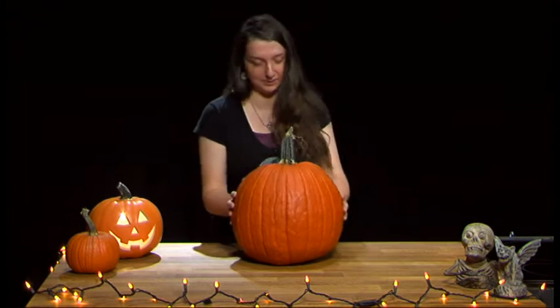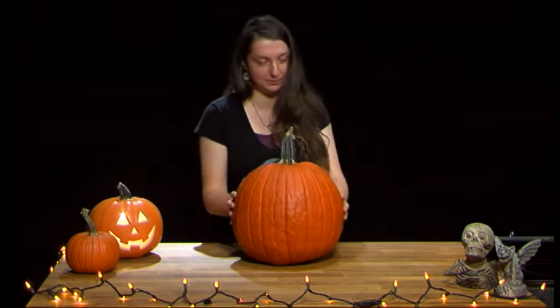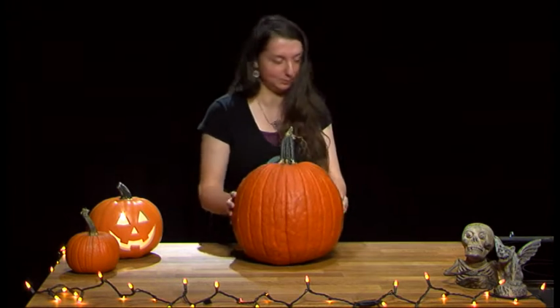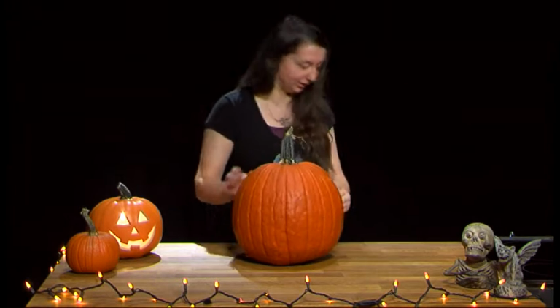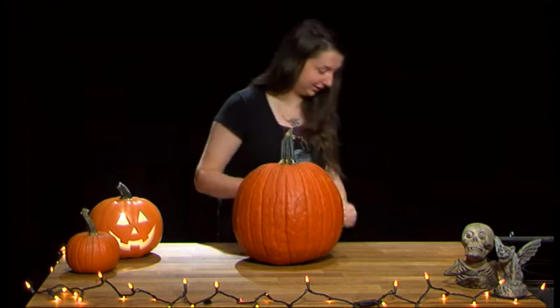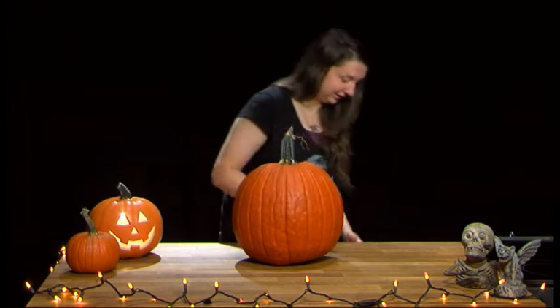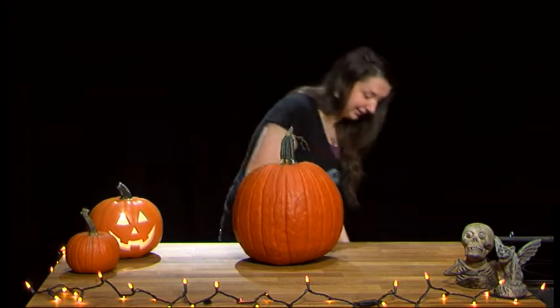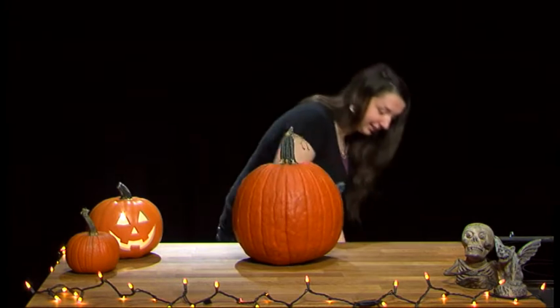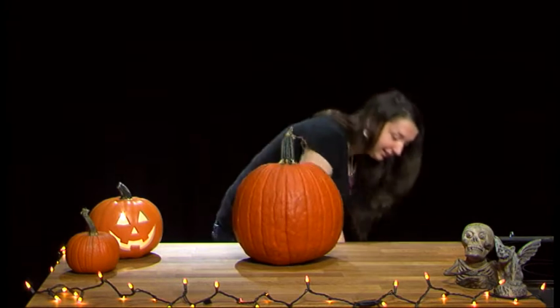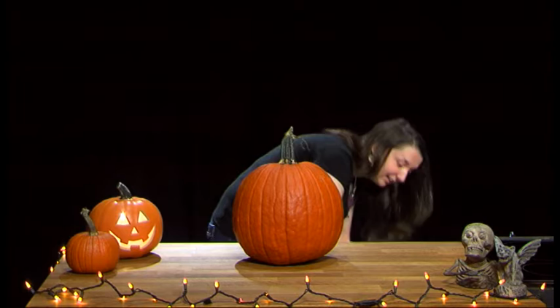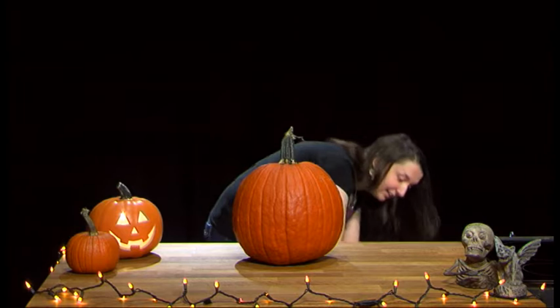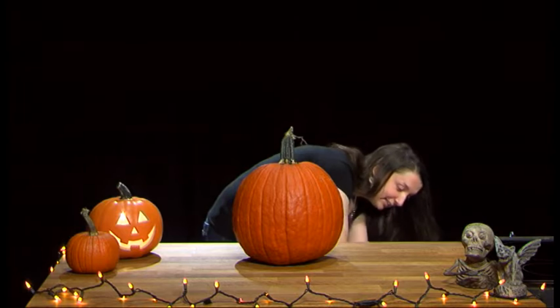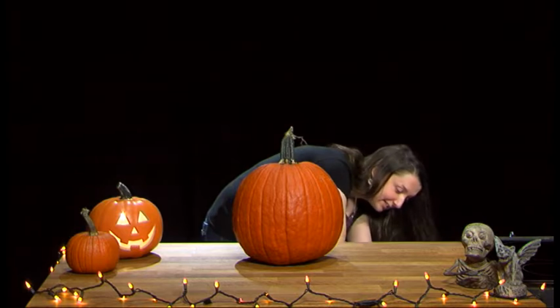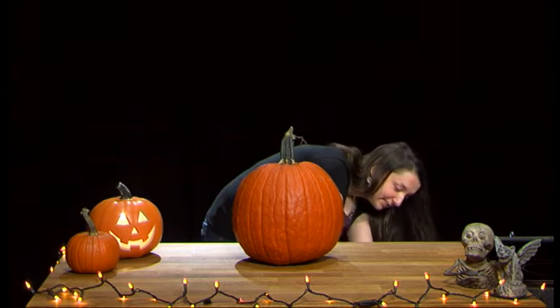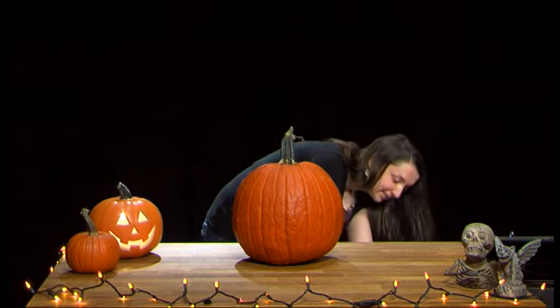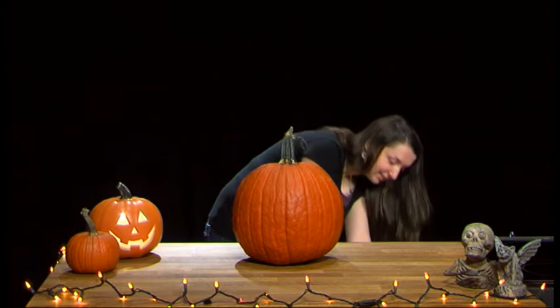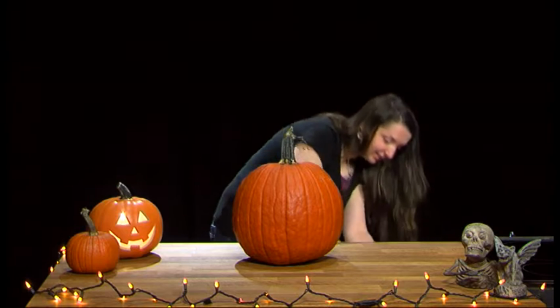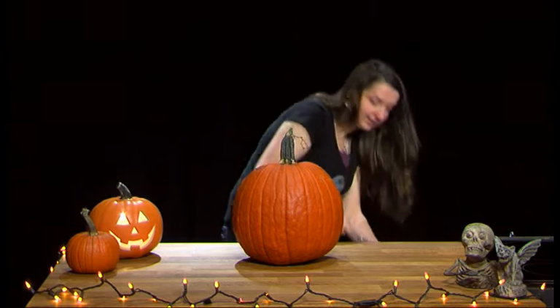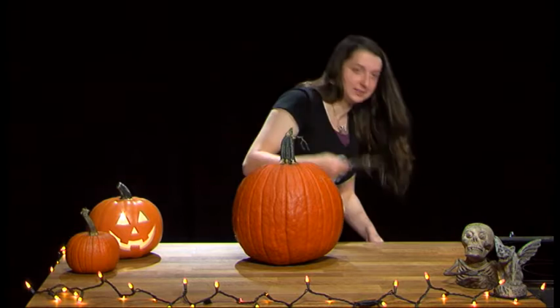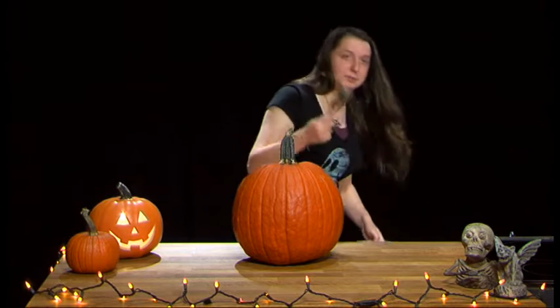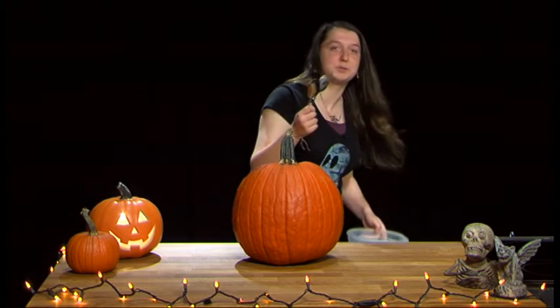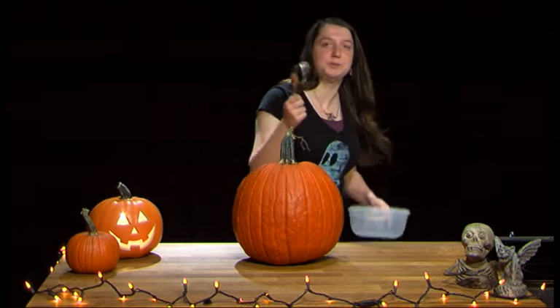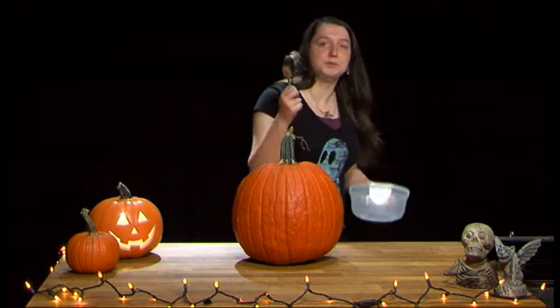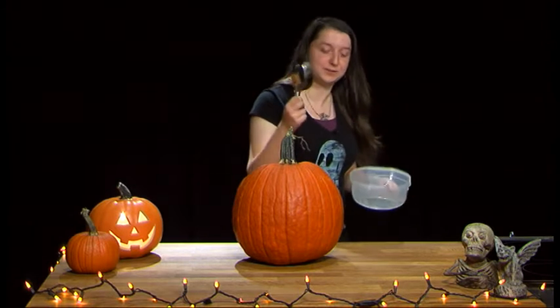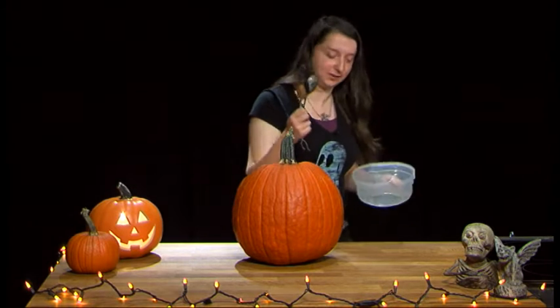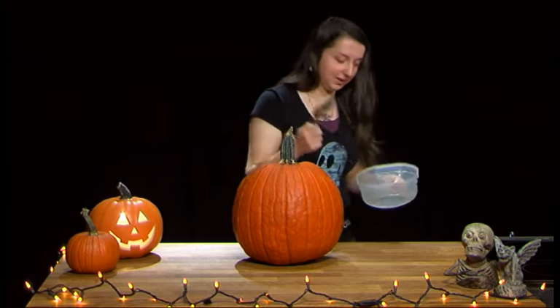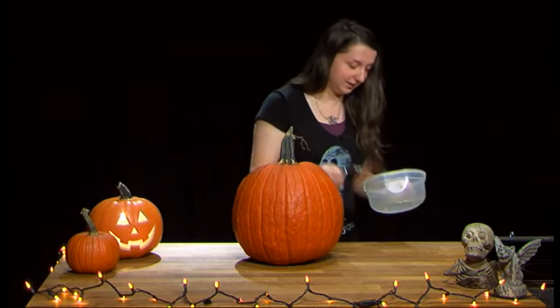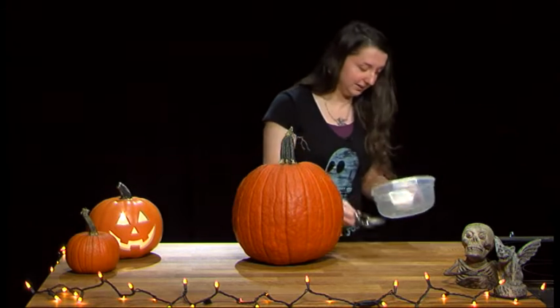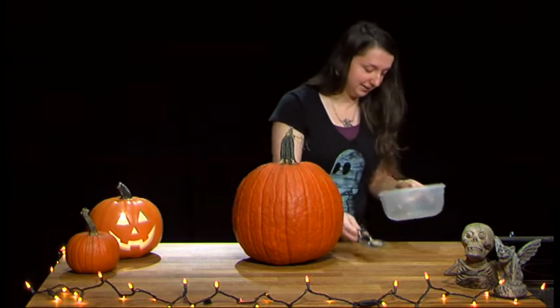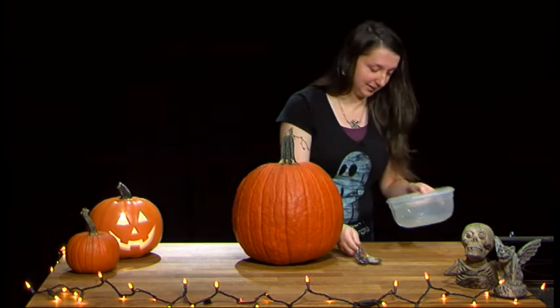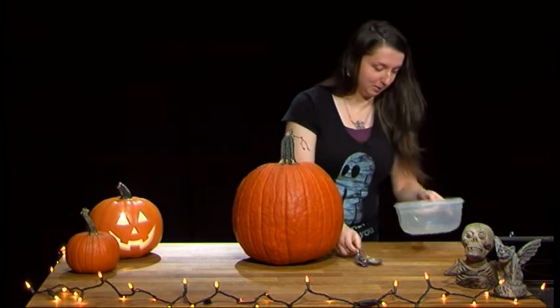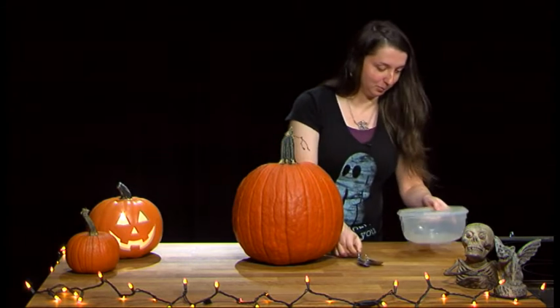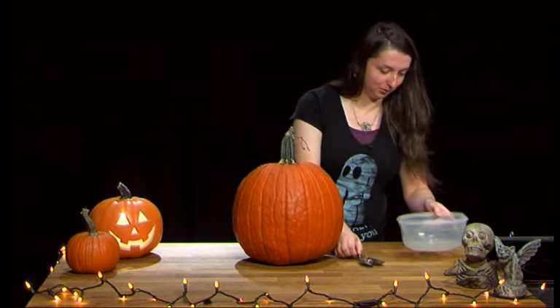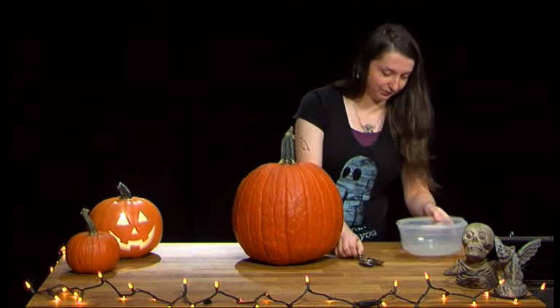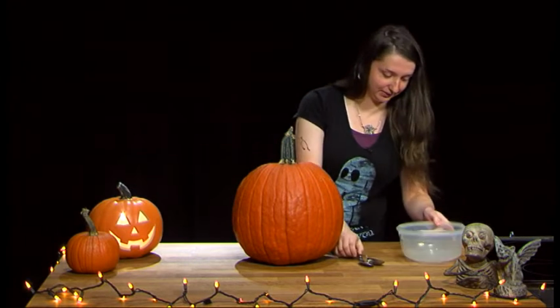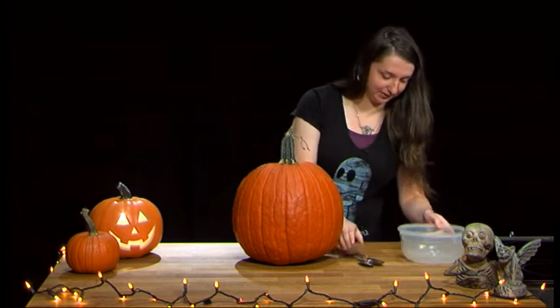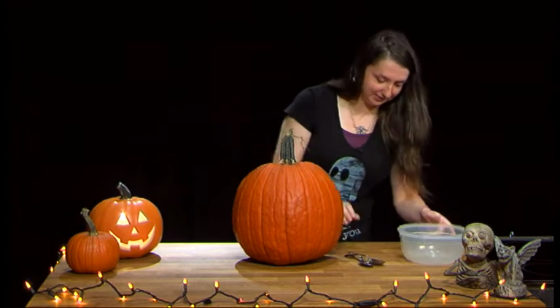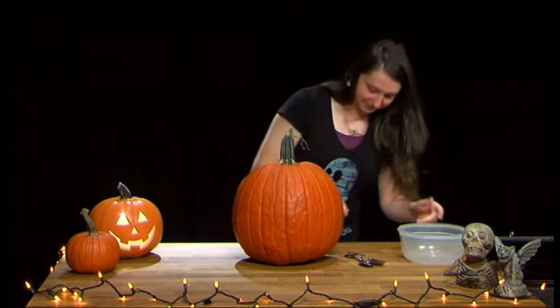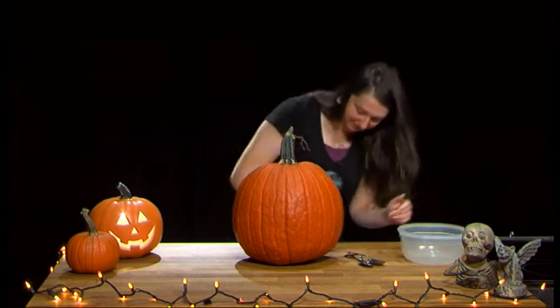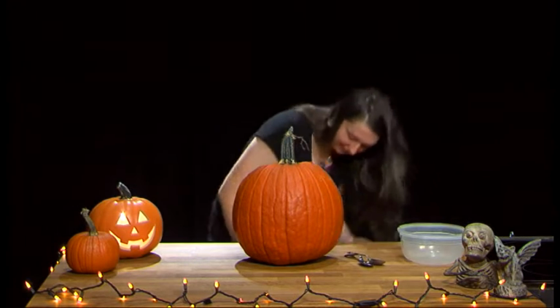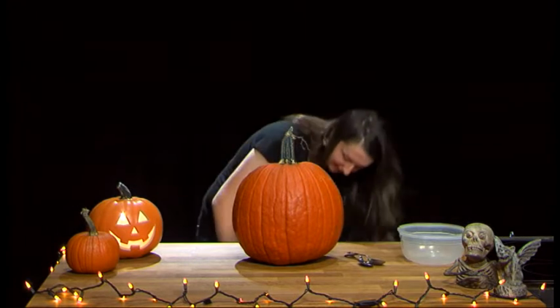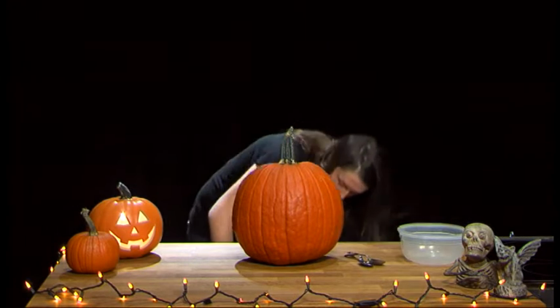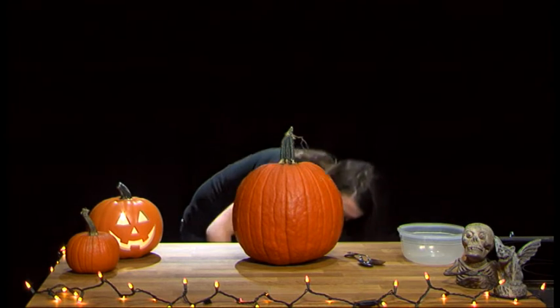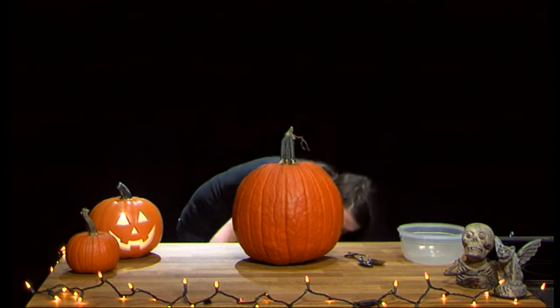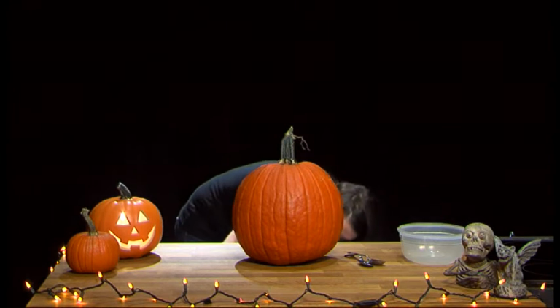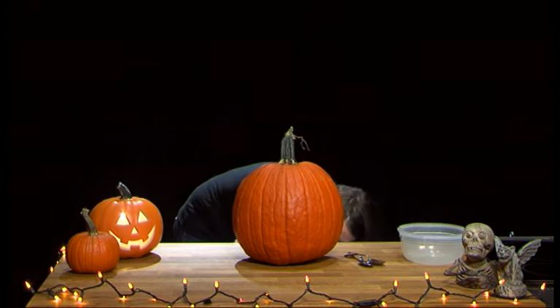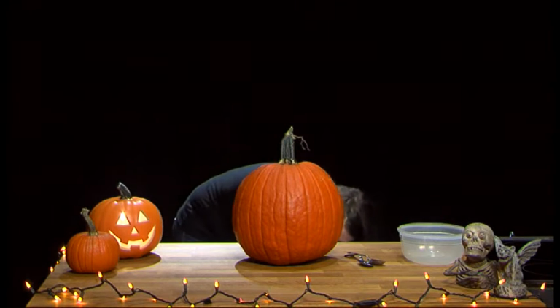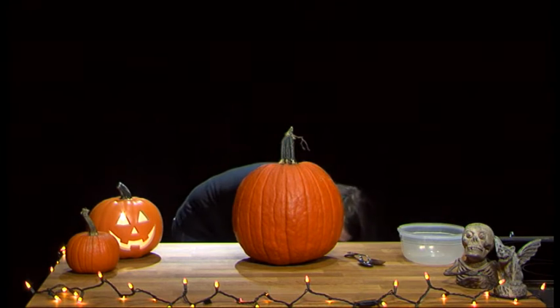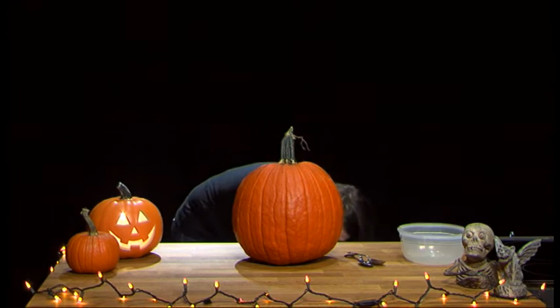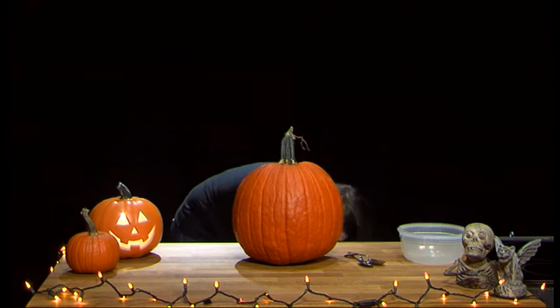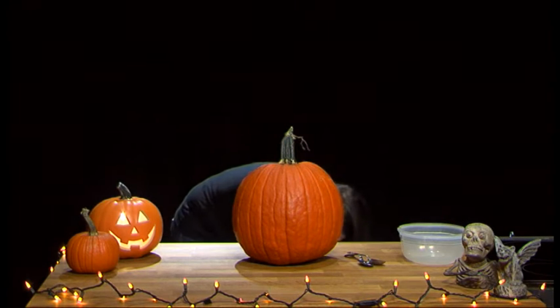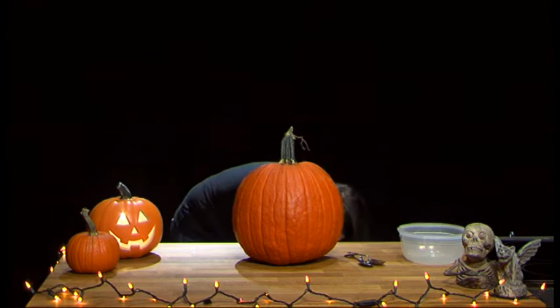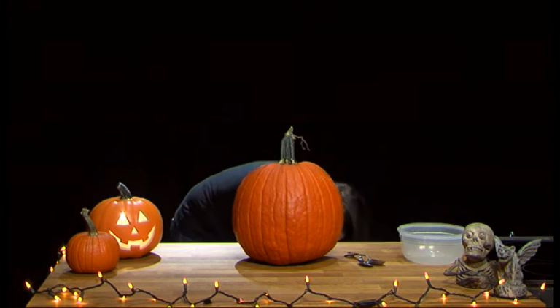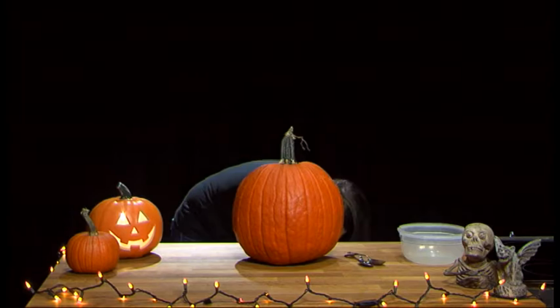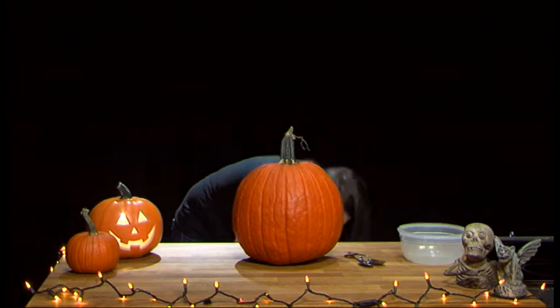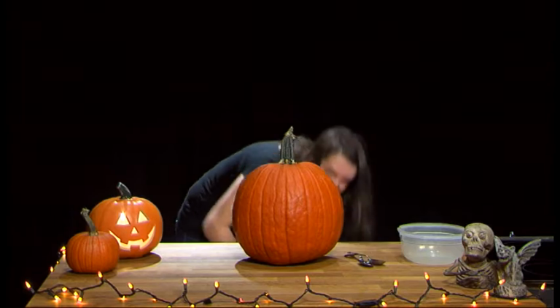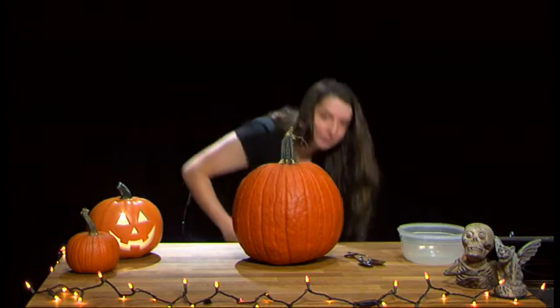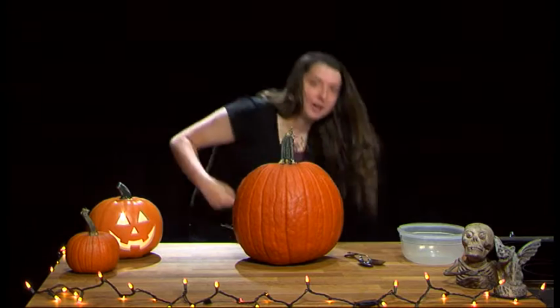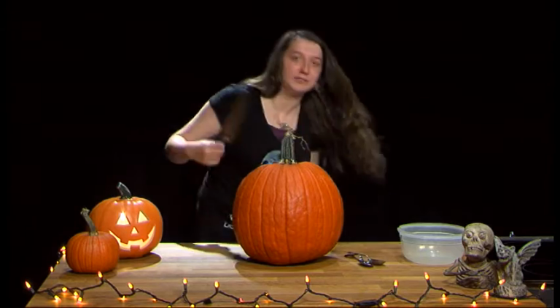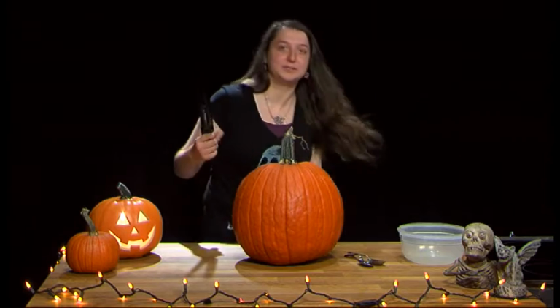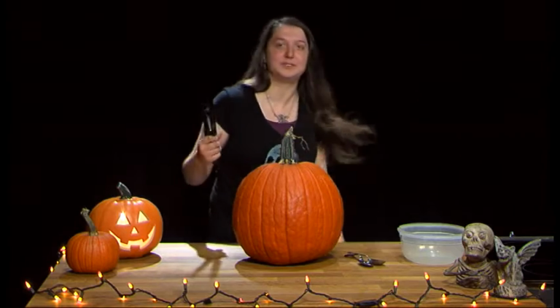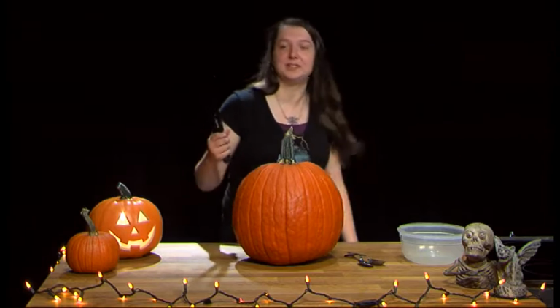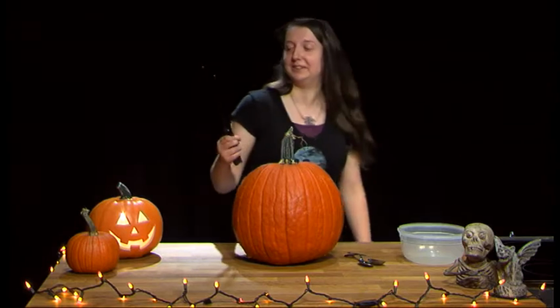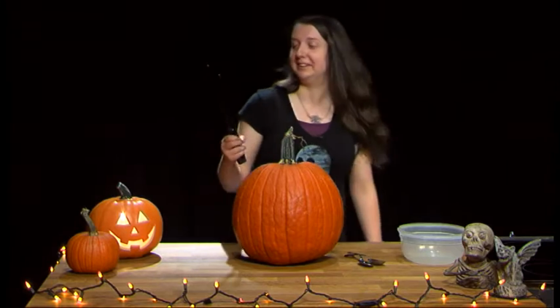What you're going to need is some spoons for gutting, a bowl for the guts, and some knives for the cutting.